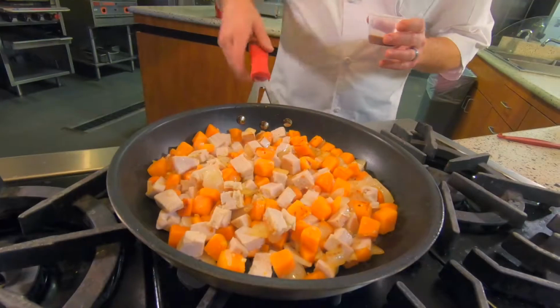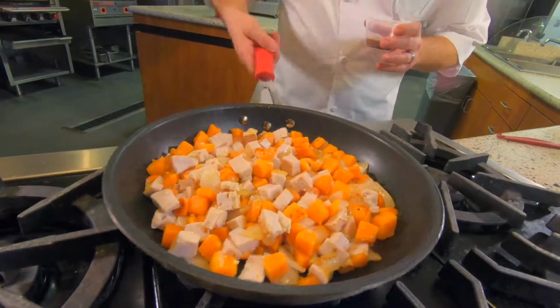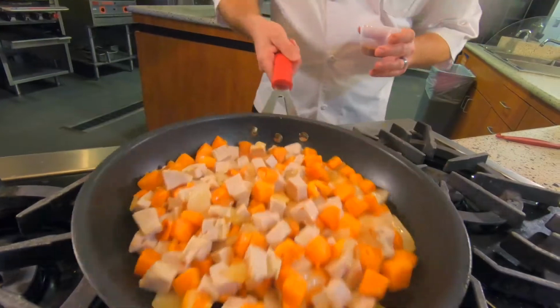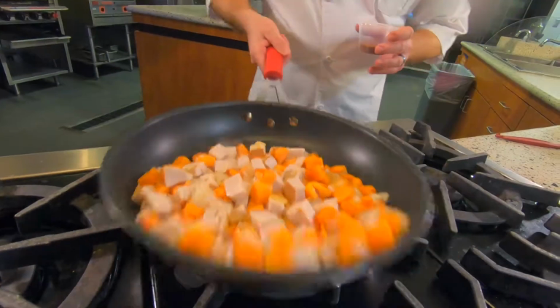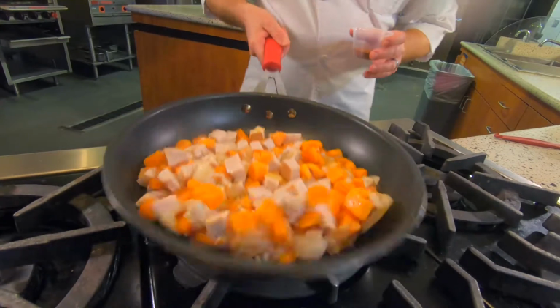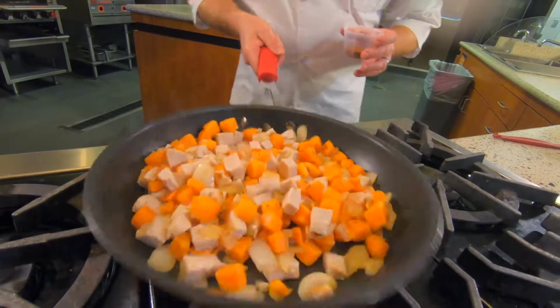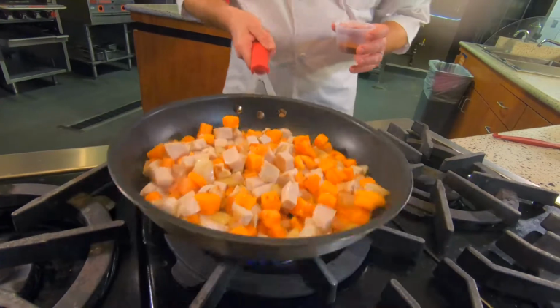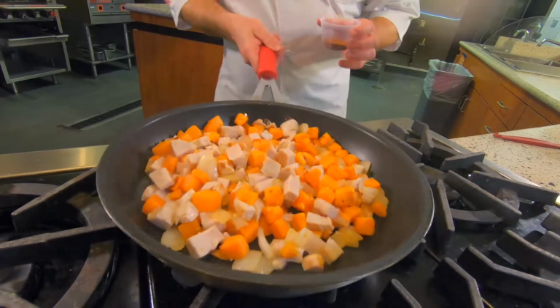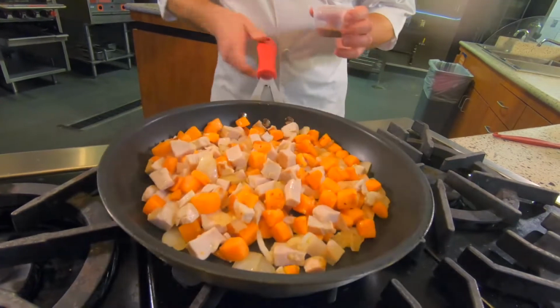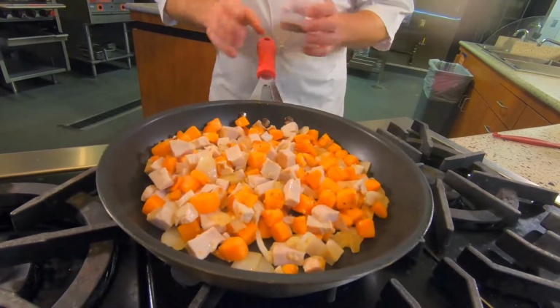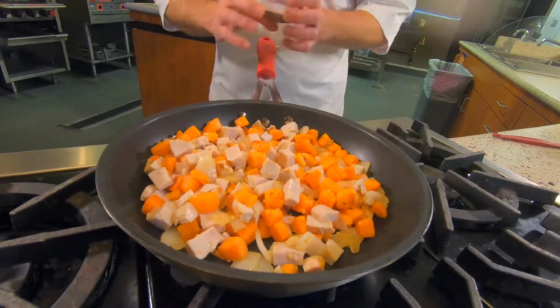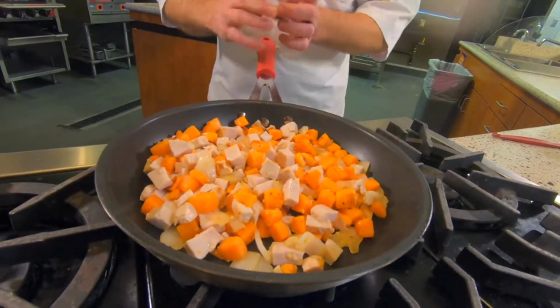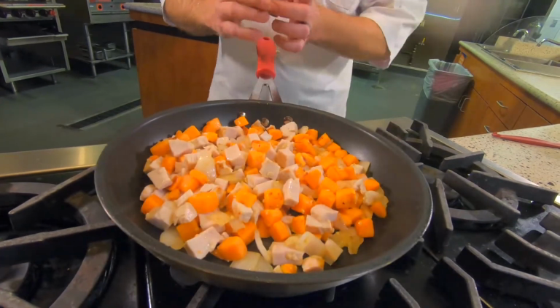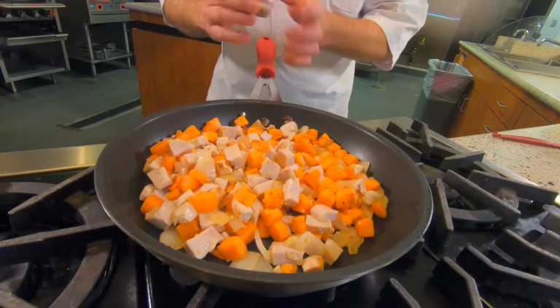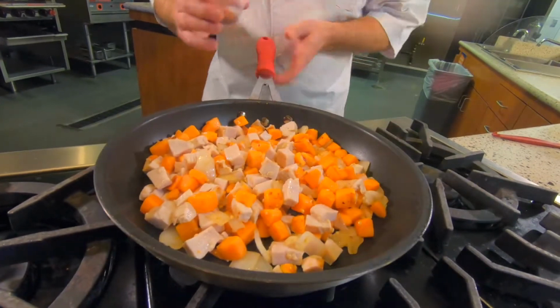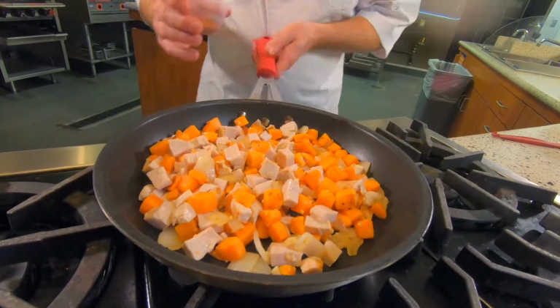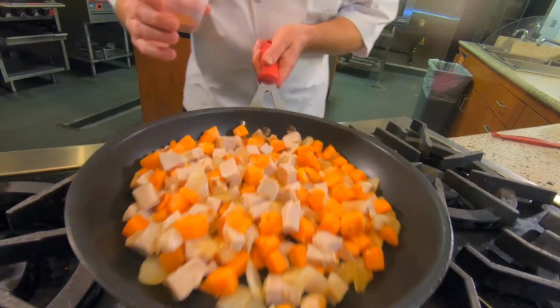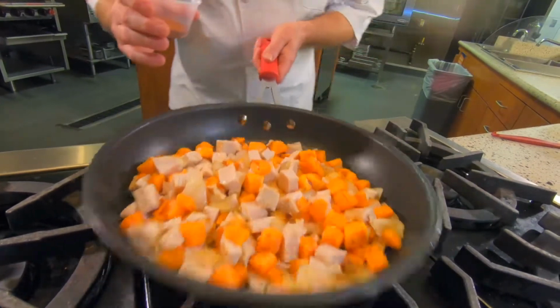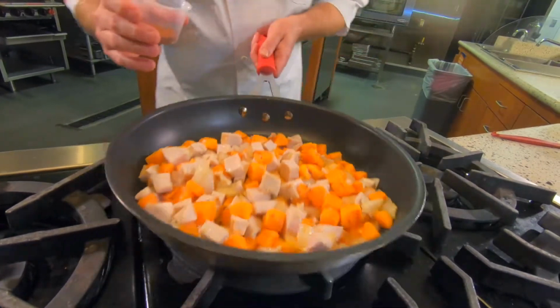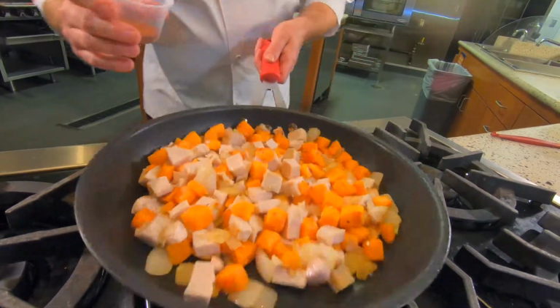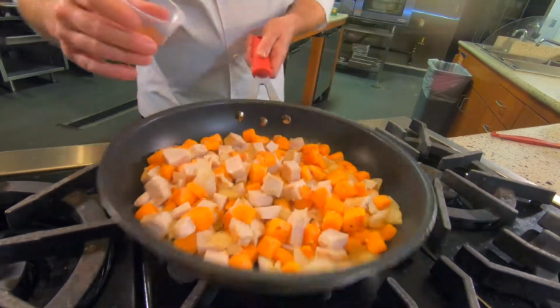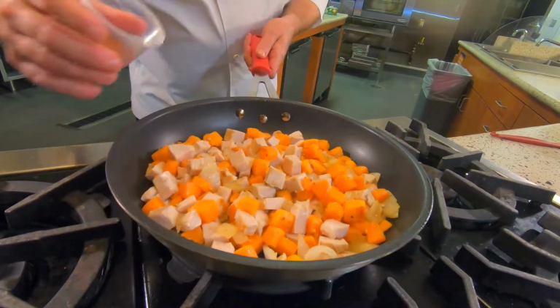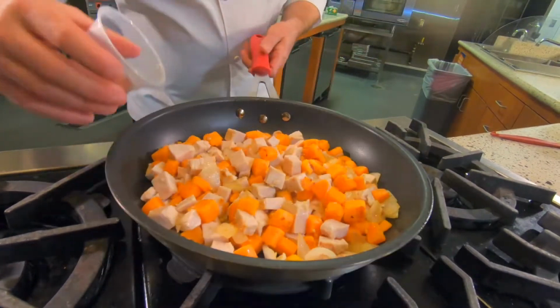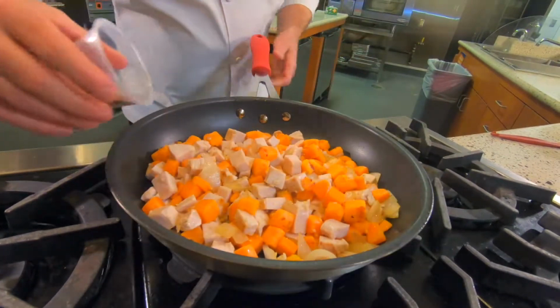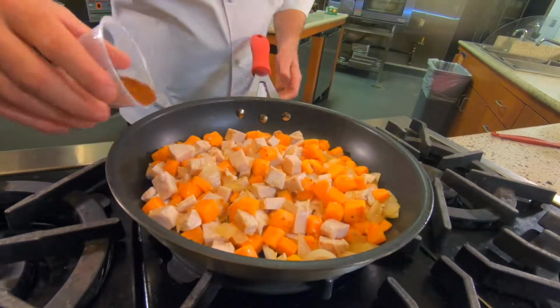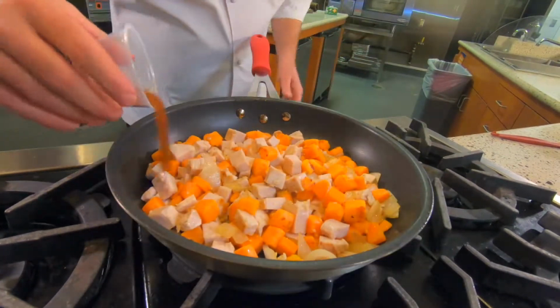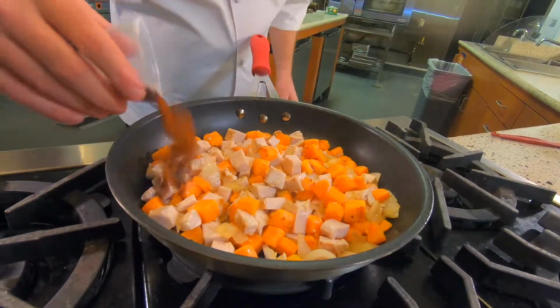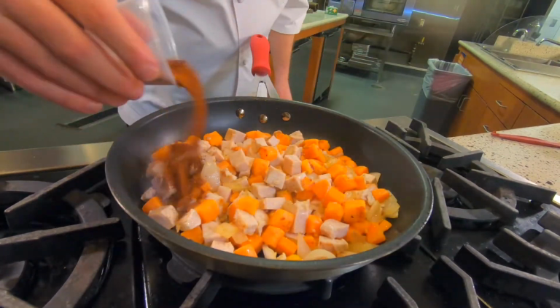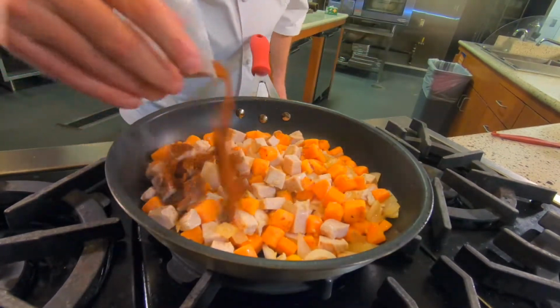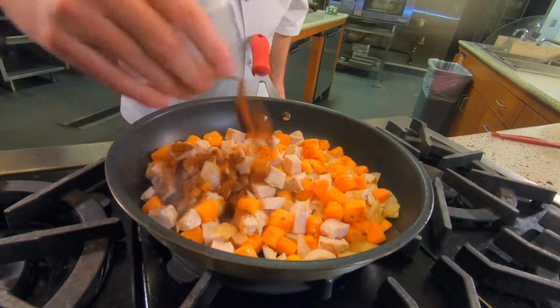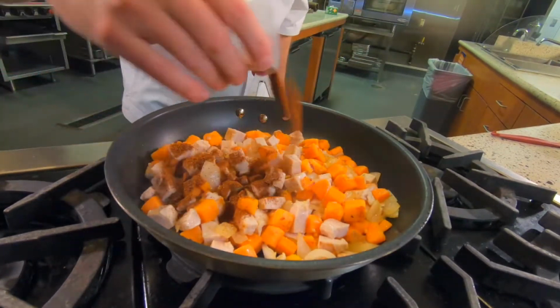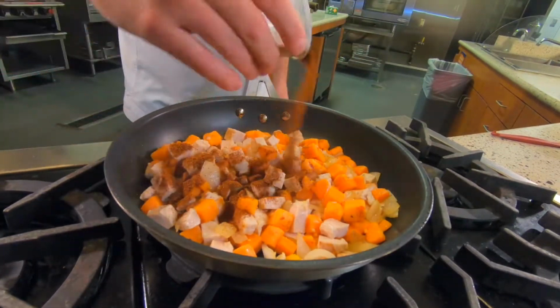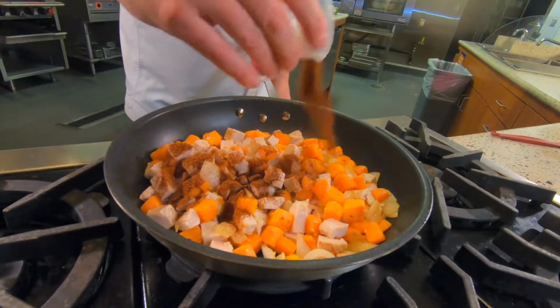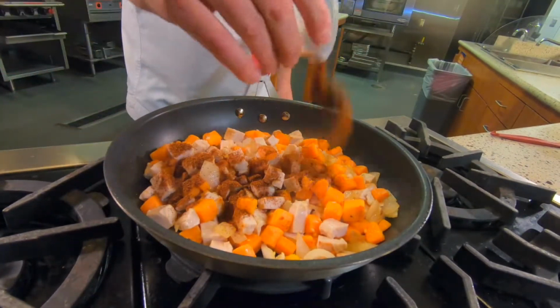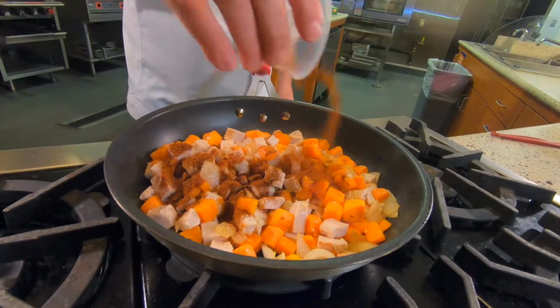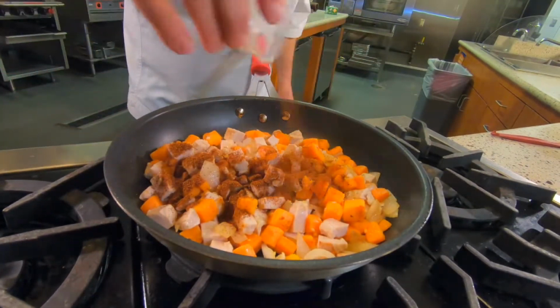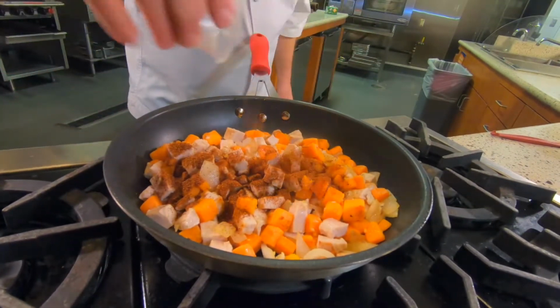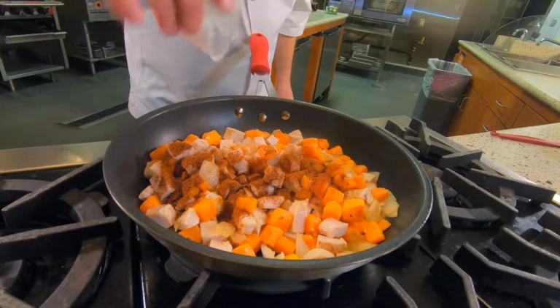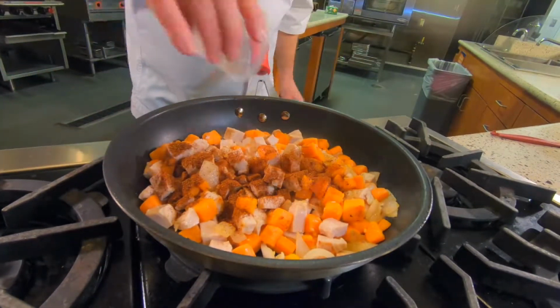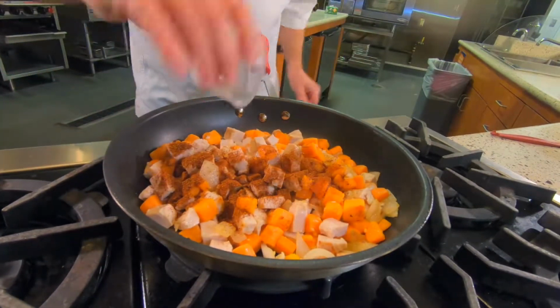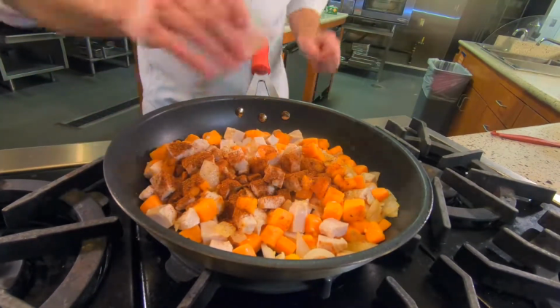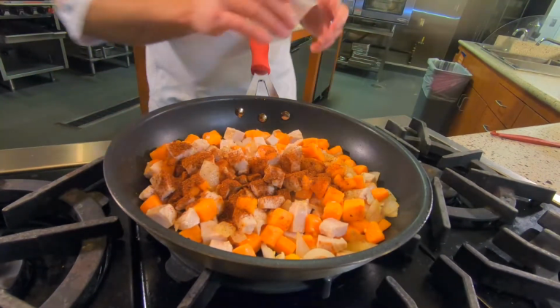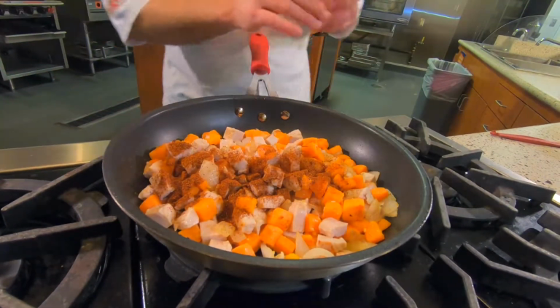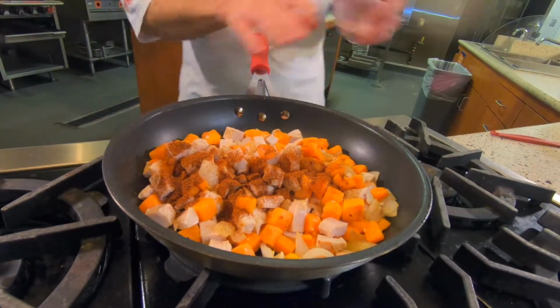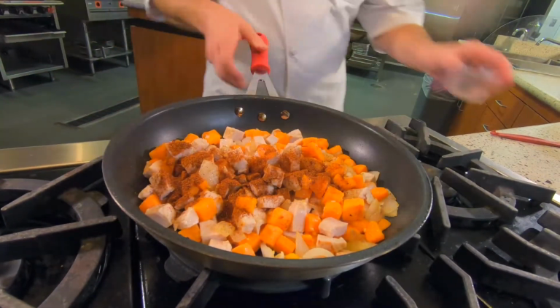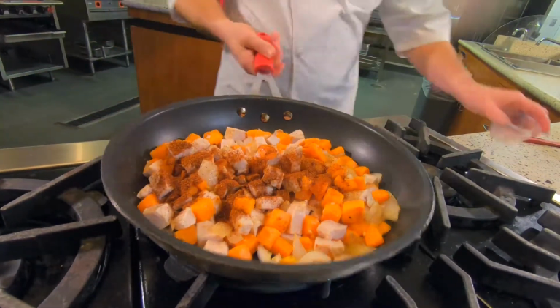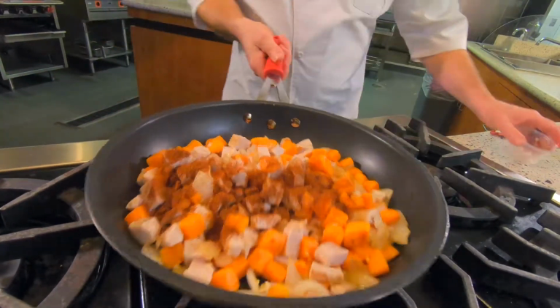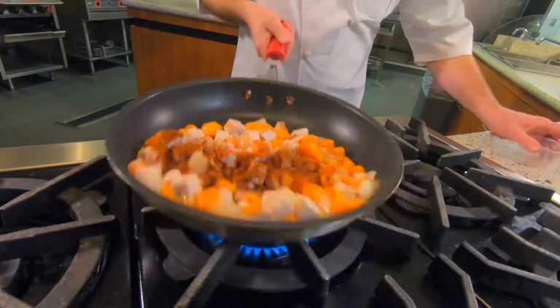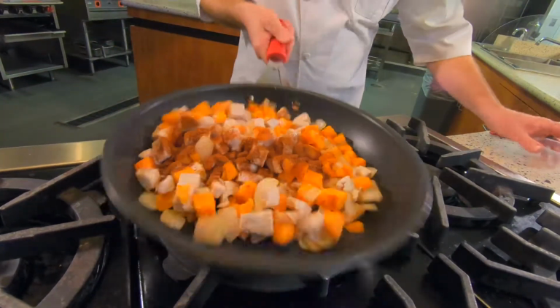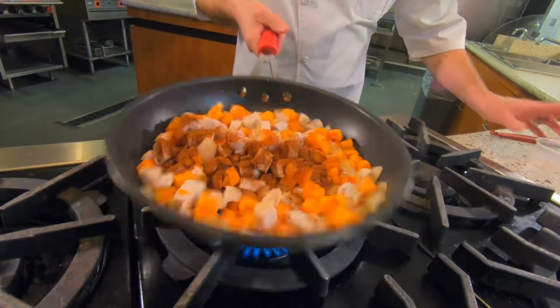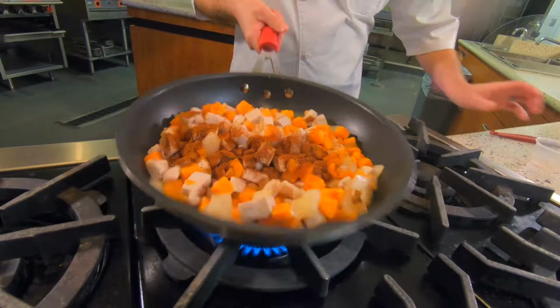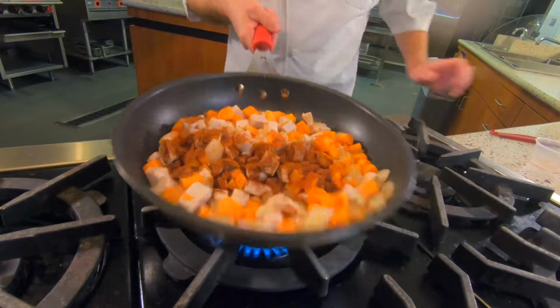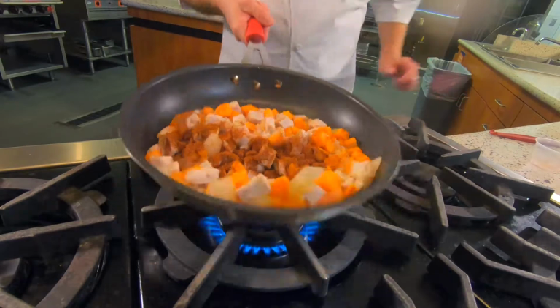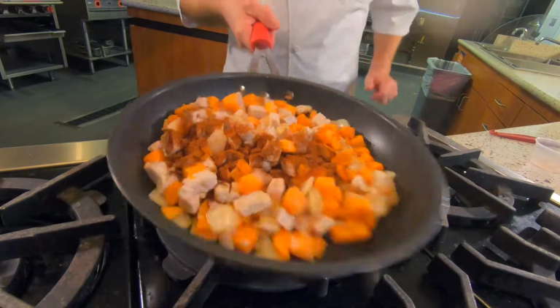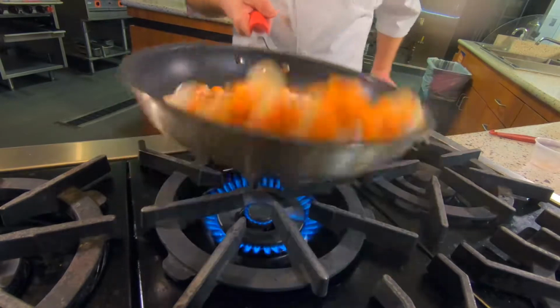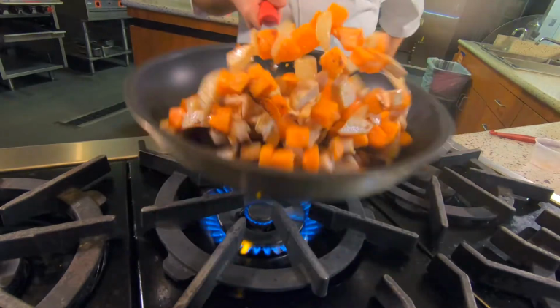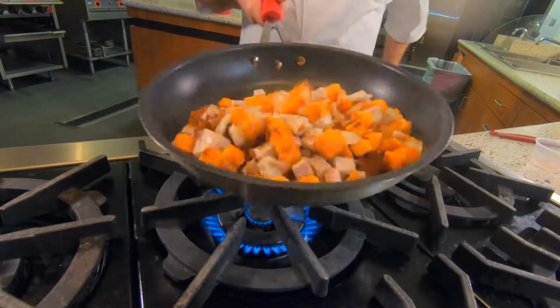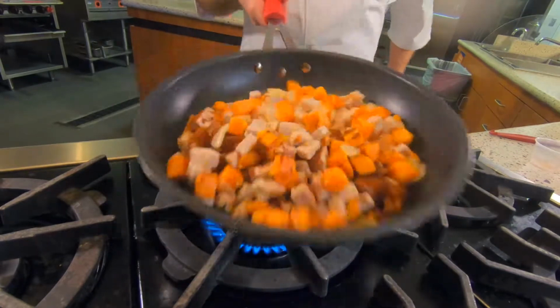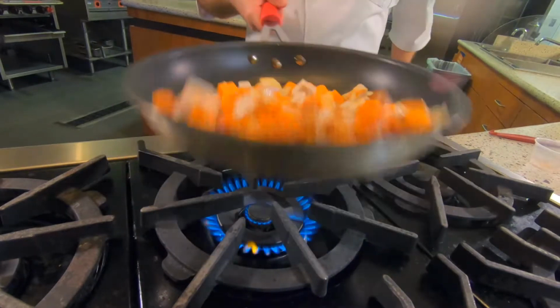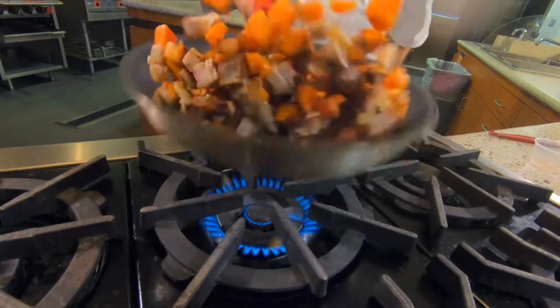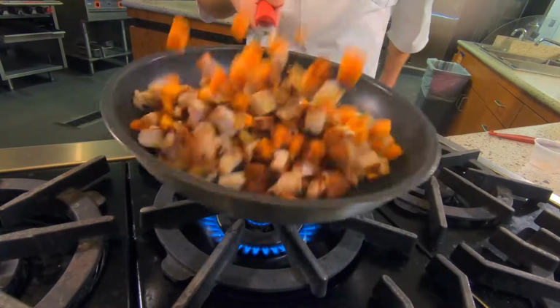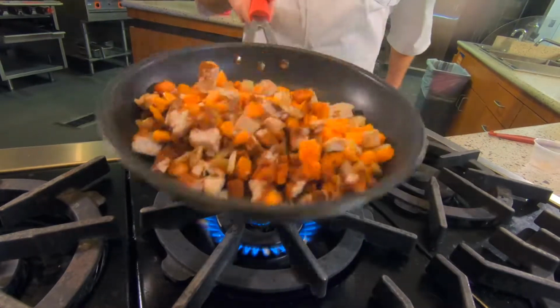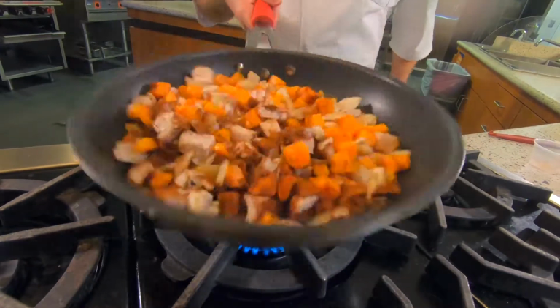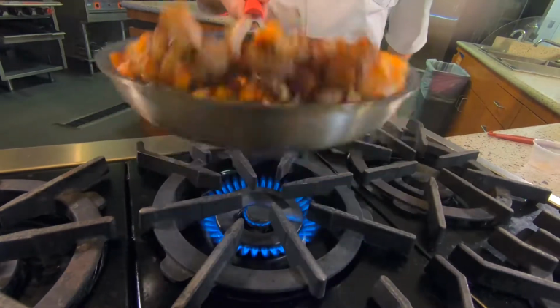Now that we've let these flavors cook together a little bit, we're going to add some chili powder to add a nice Texas flair to it.